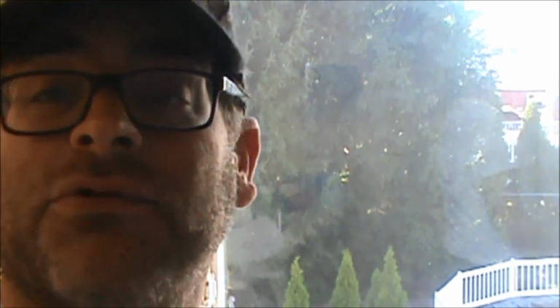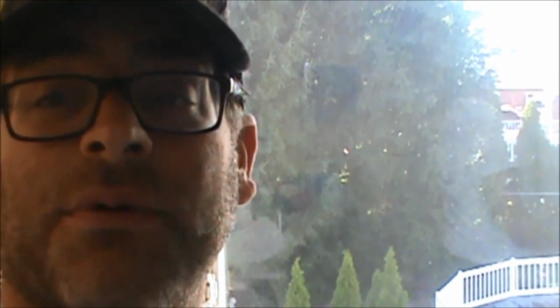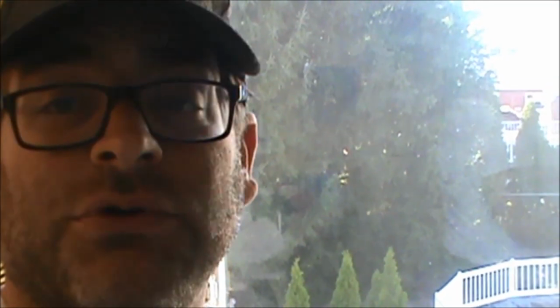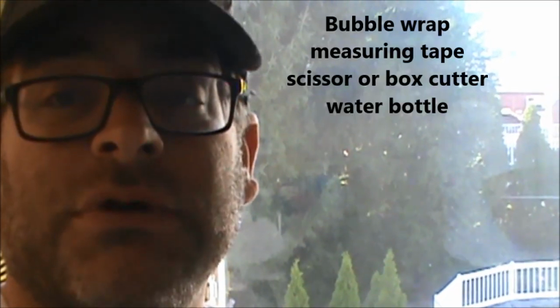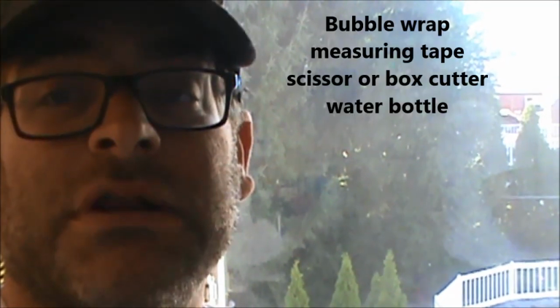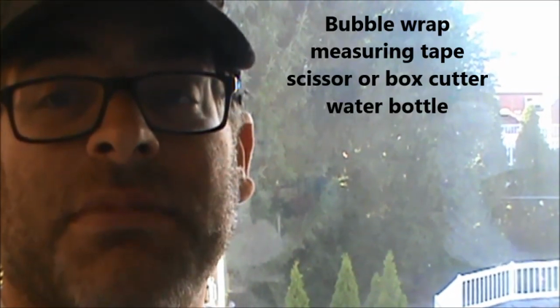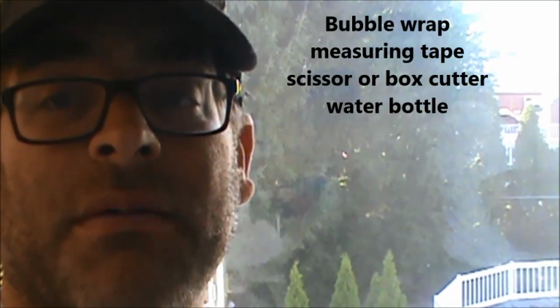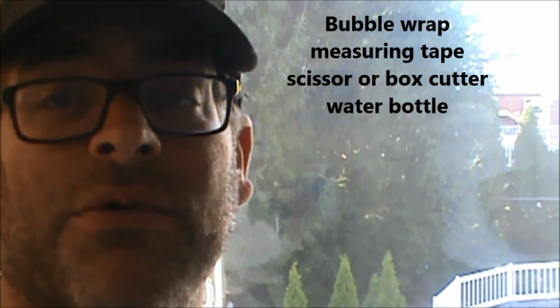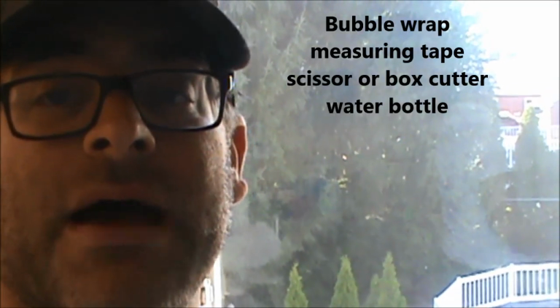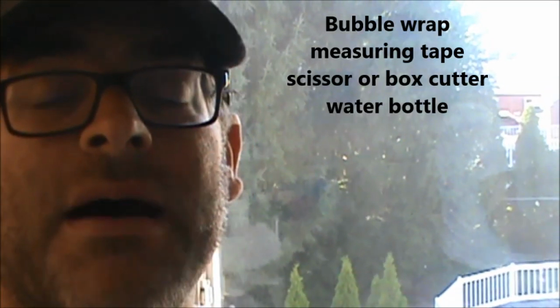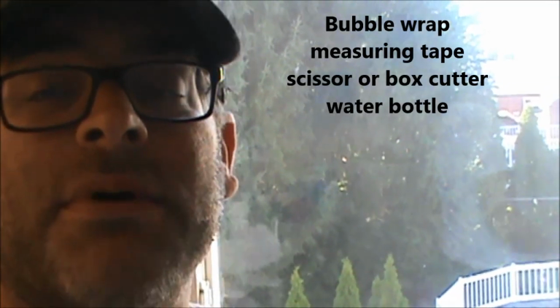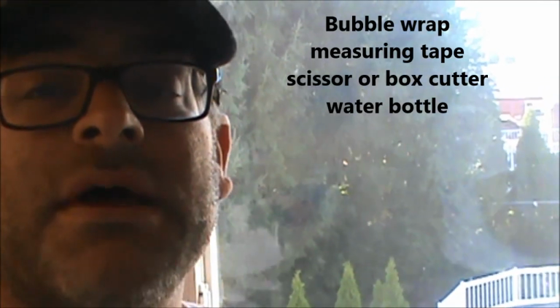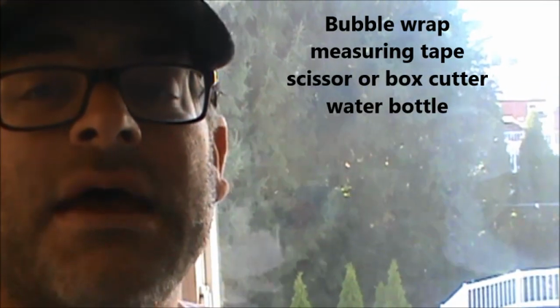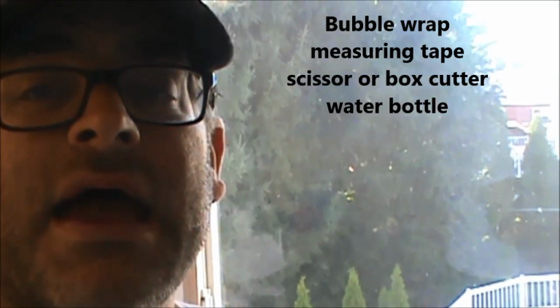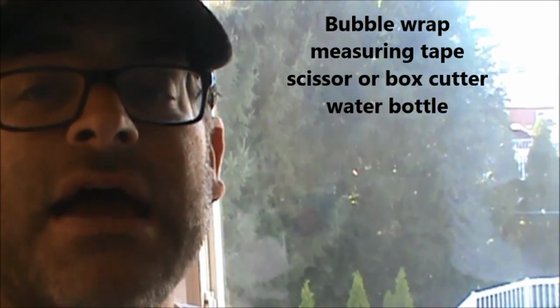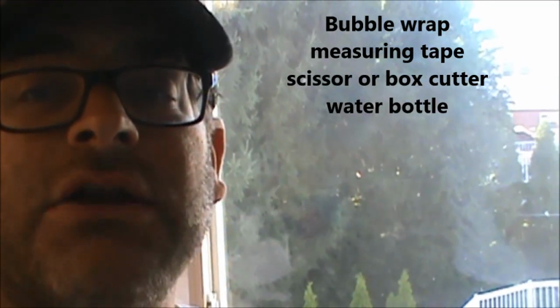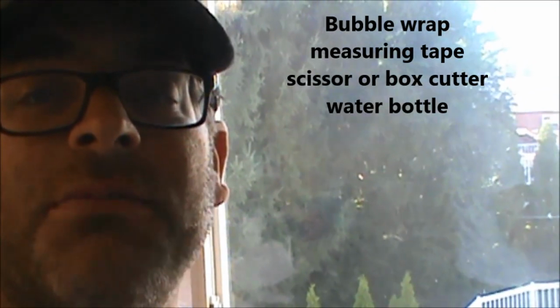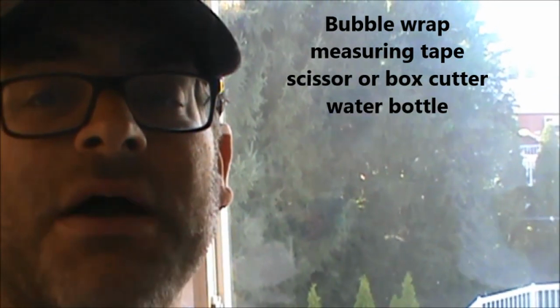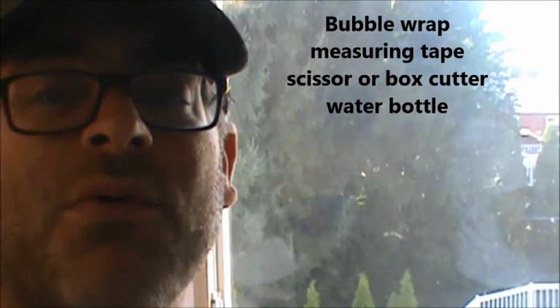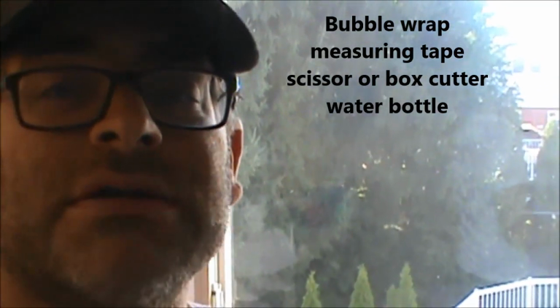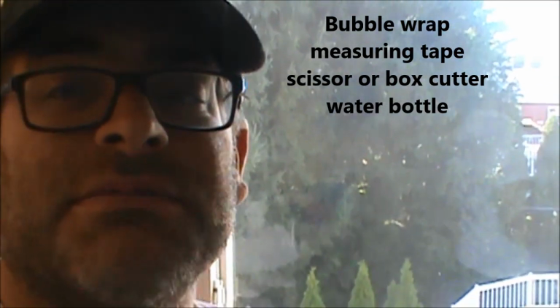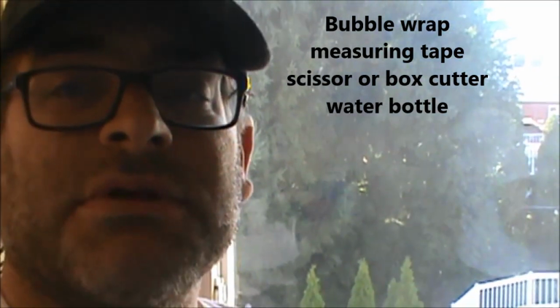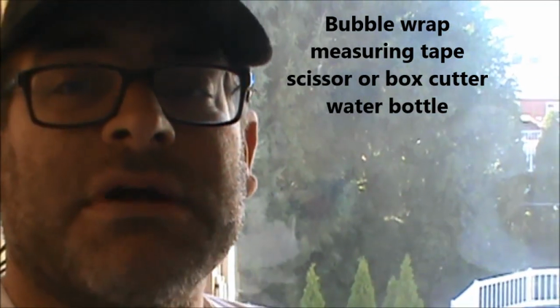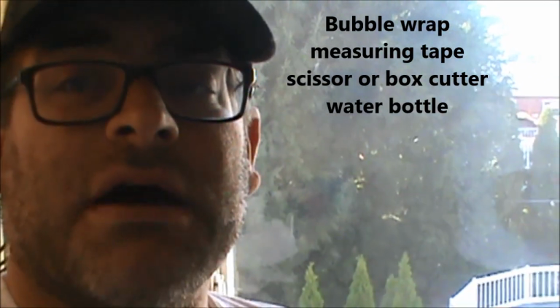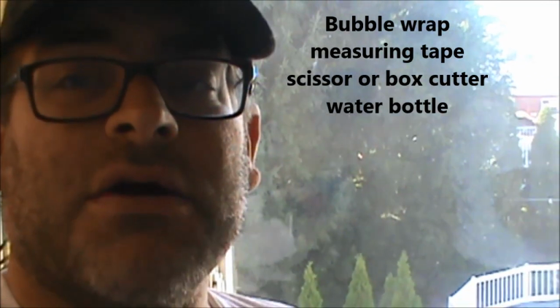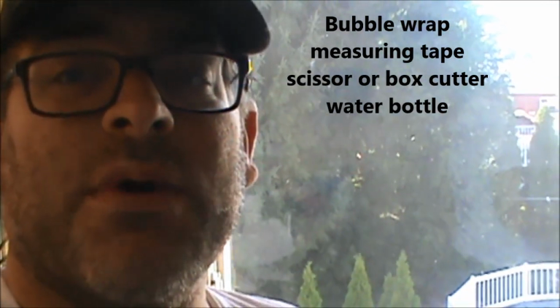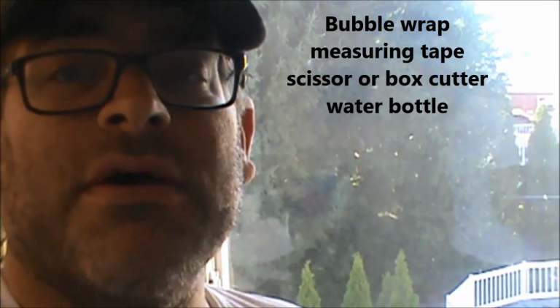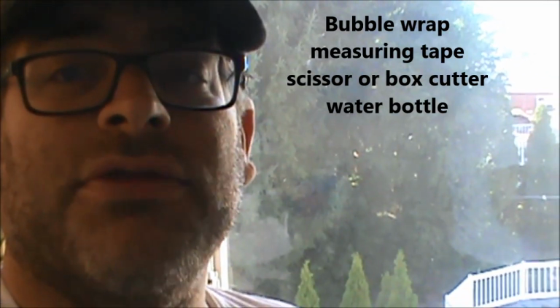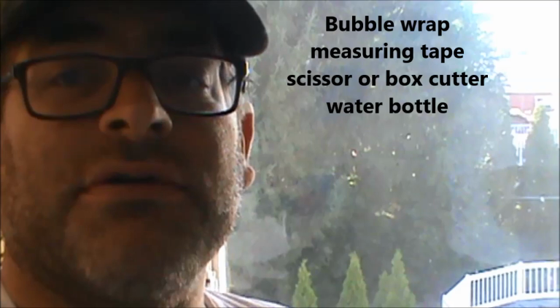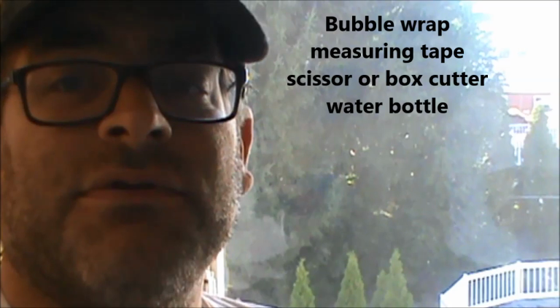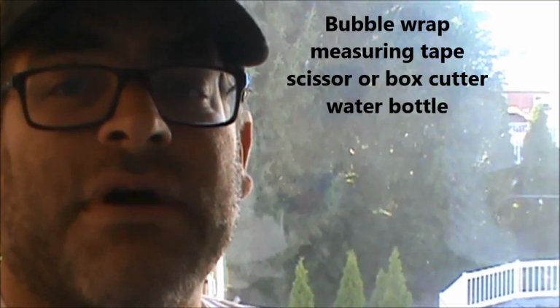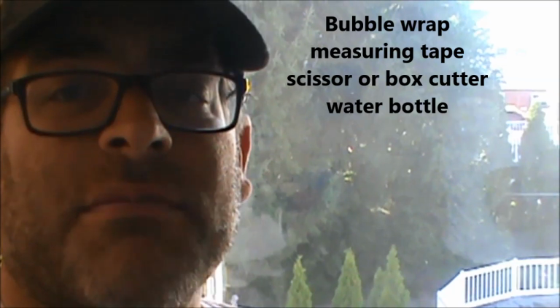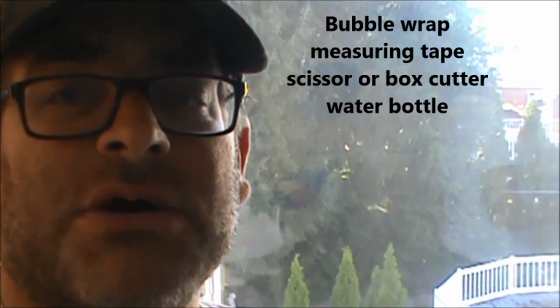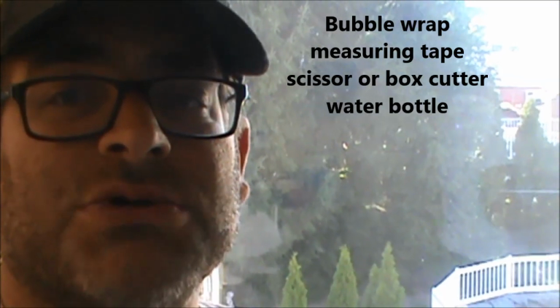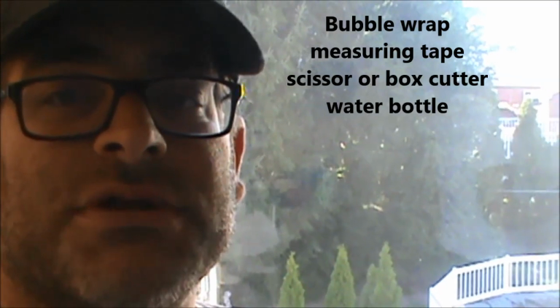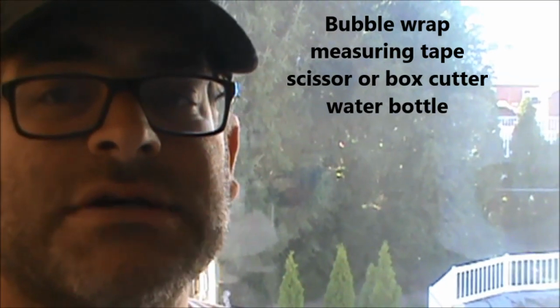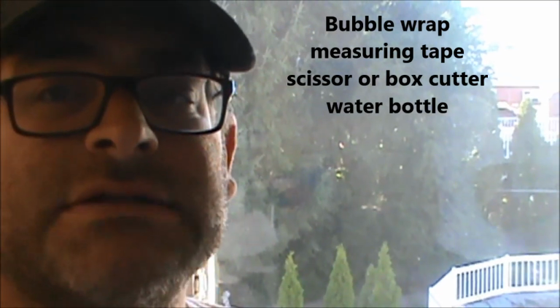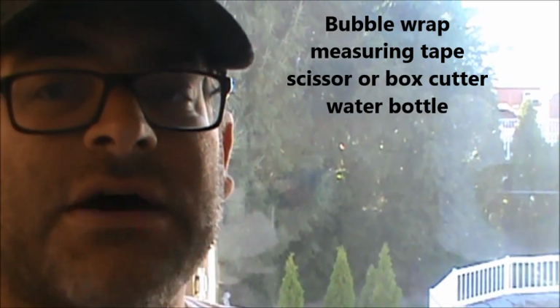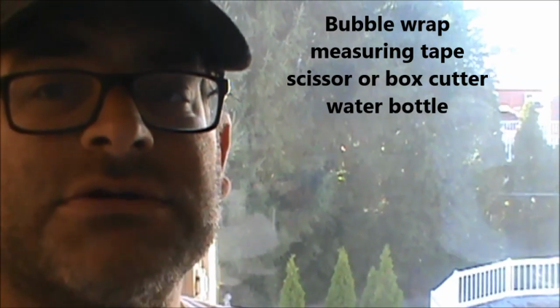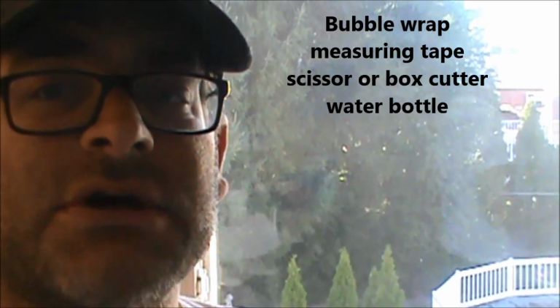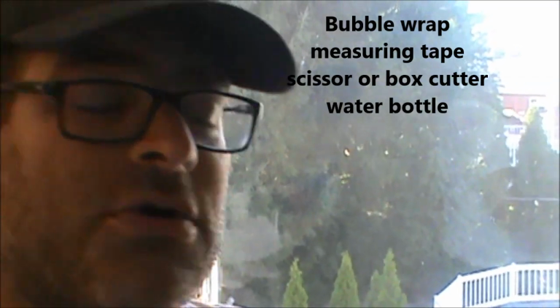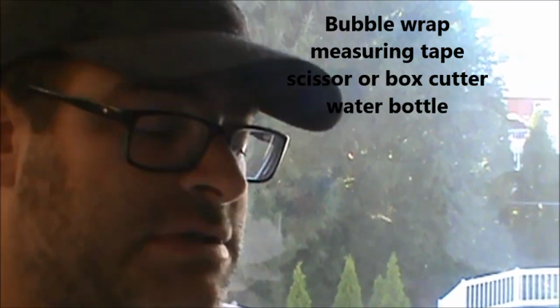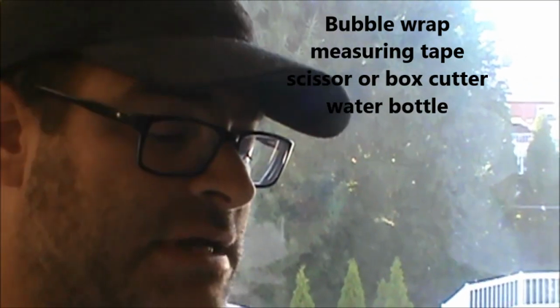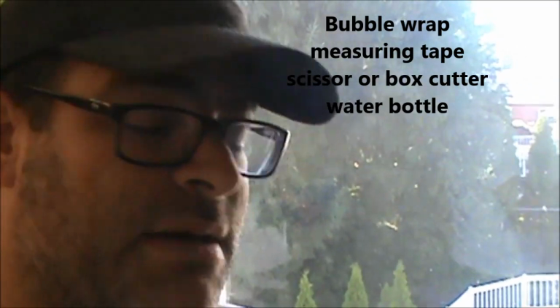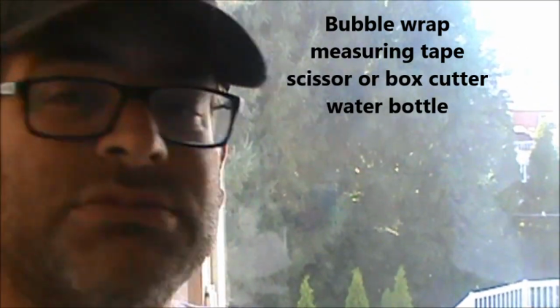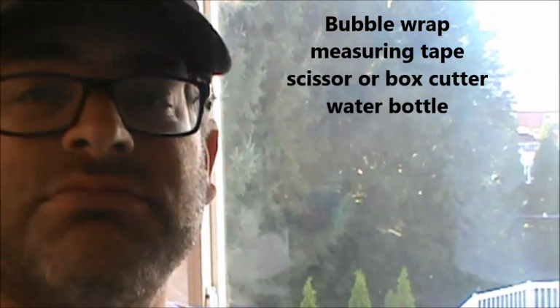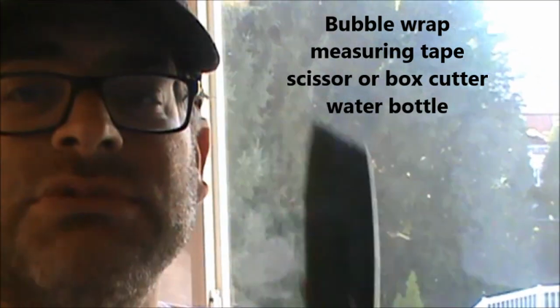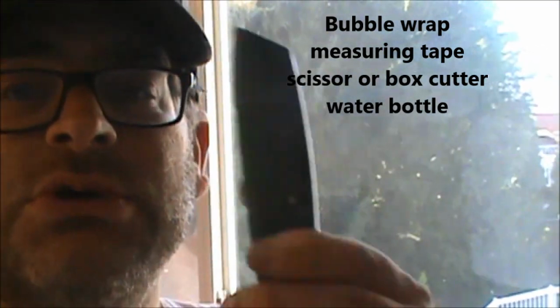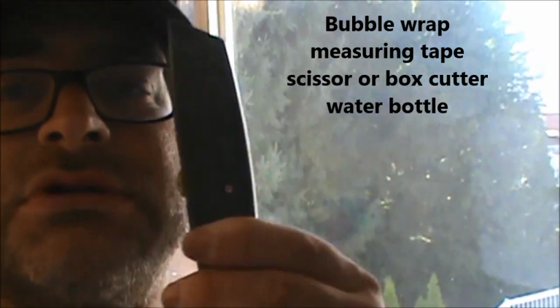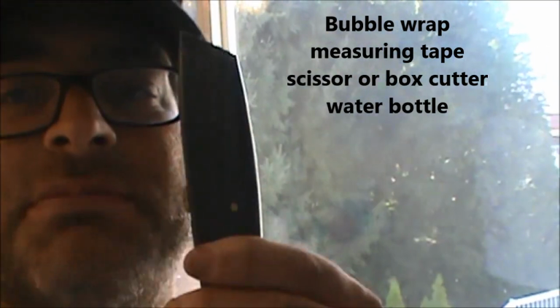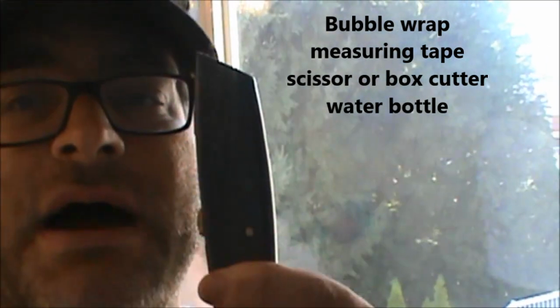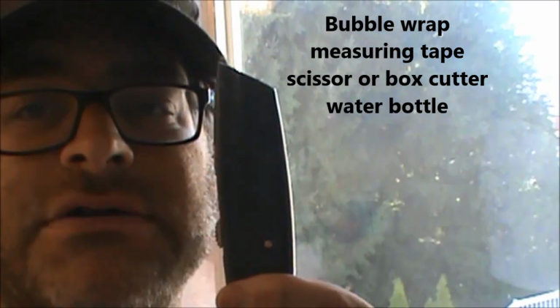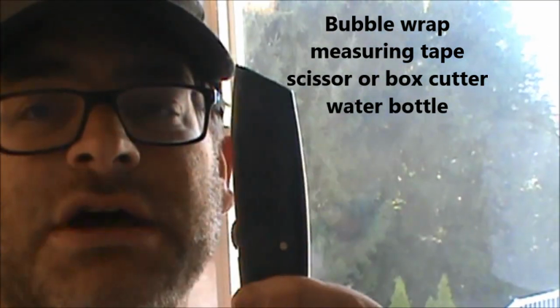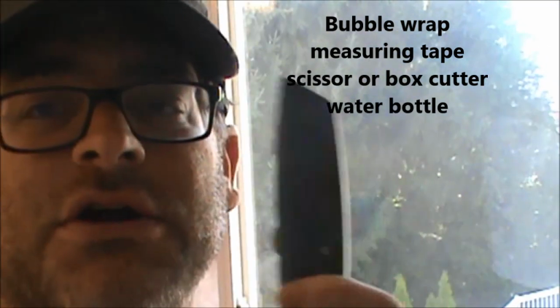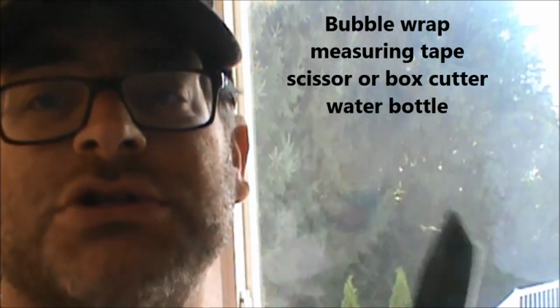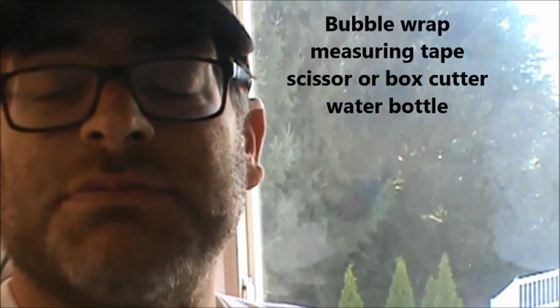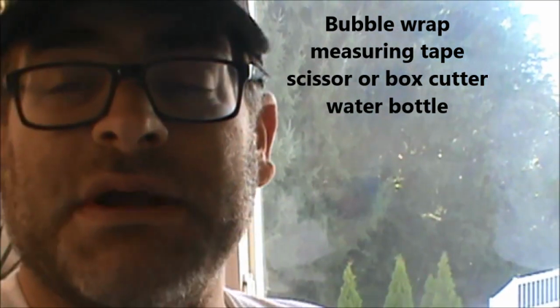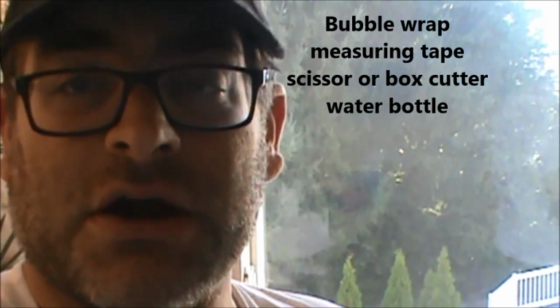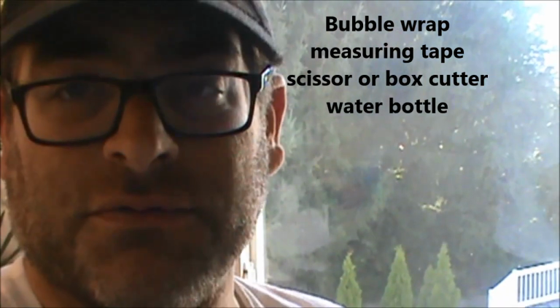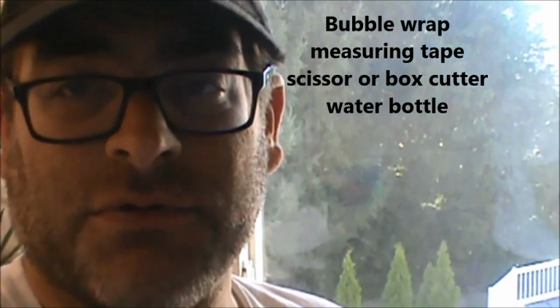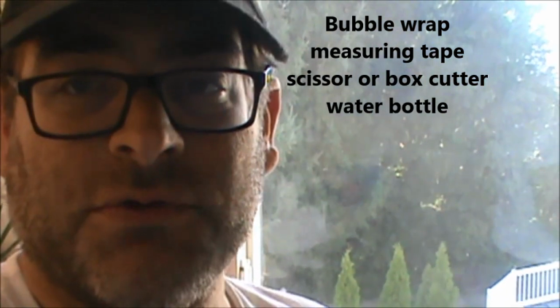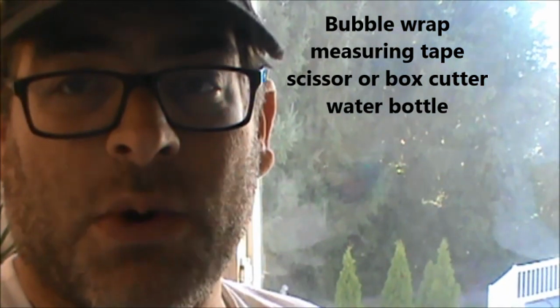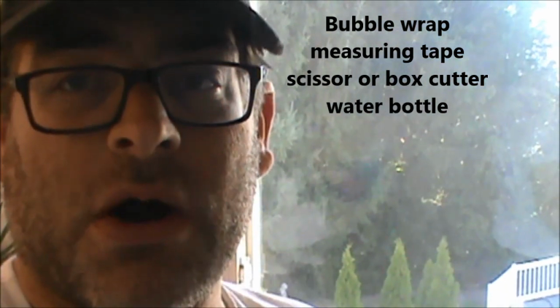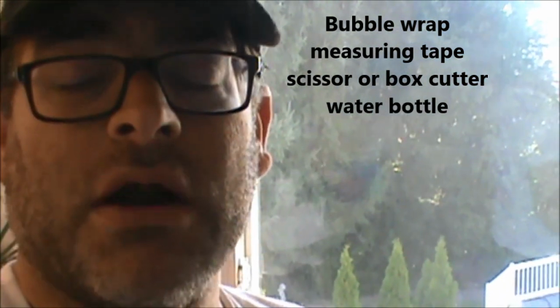First of all we do need the bubble wrap, and you might want something to cut it with if you've got to measure things out. Today I'm using a box cutter — just be careful if you are.